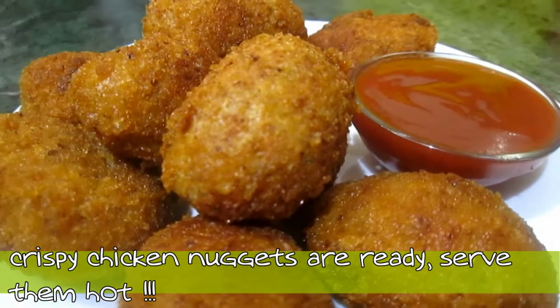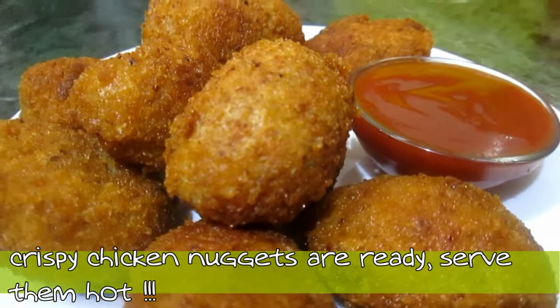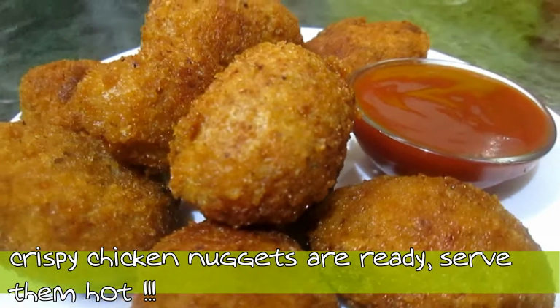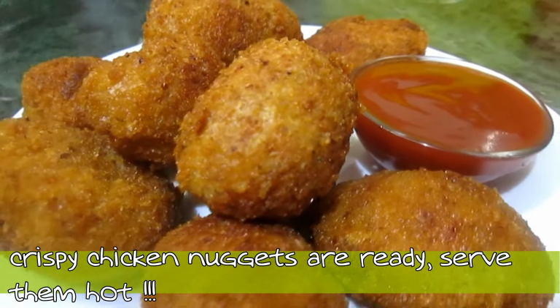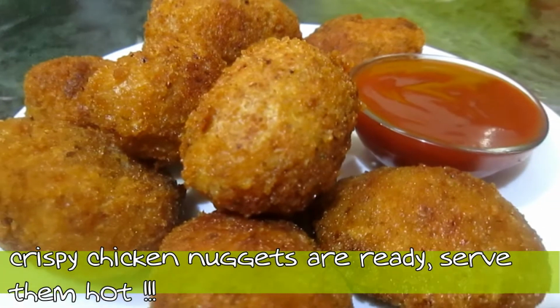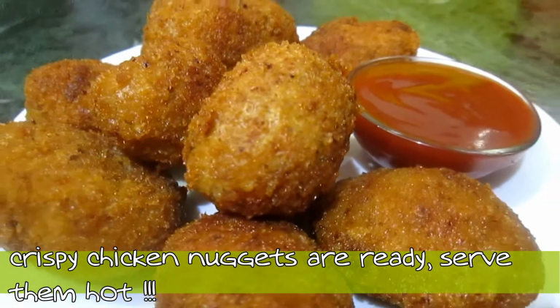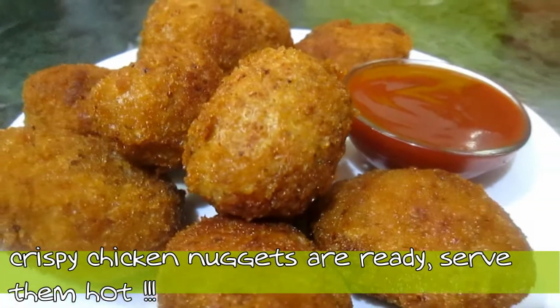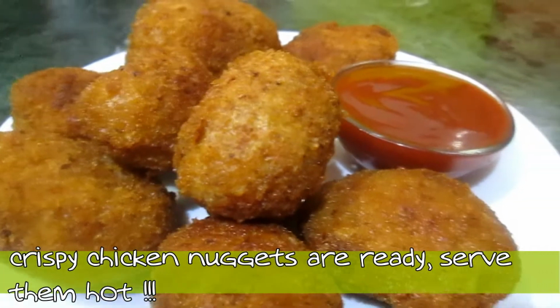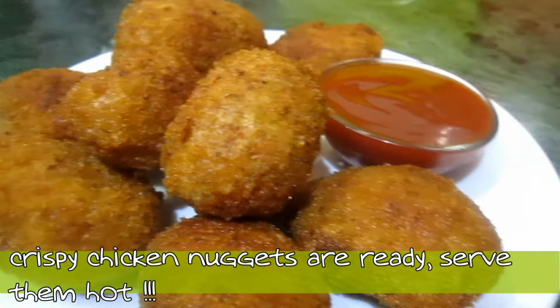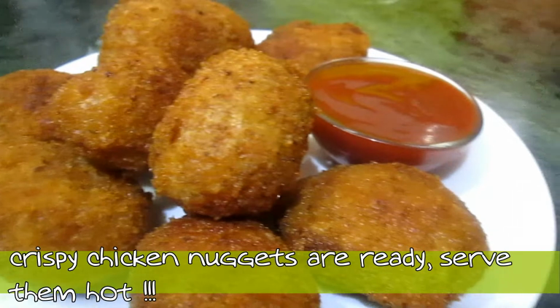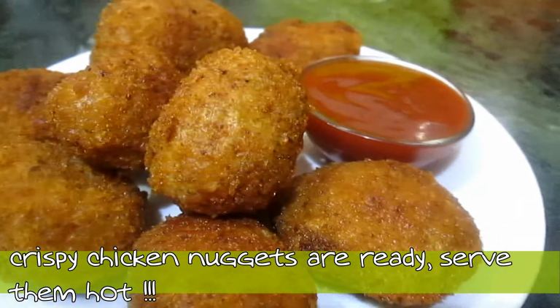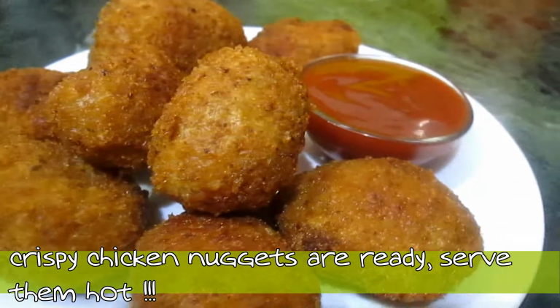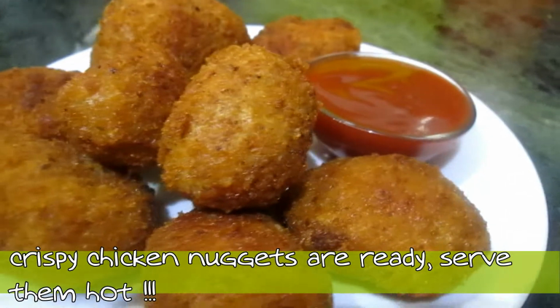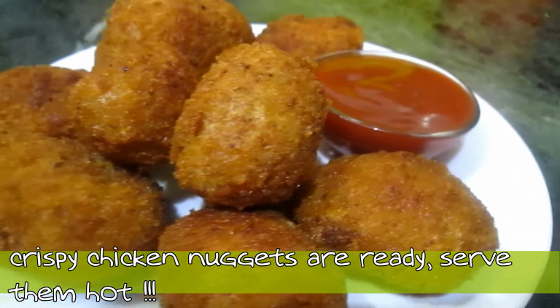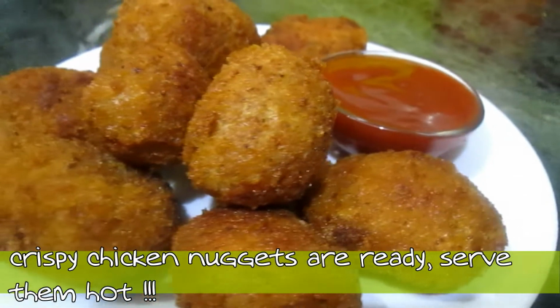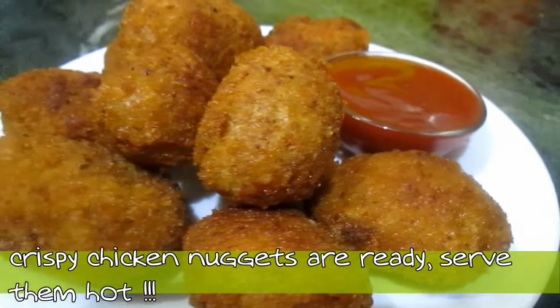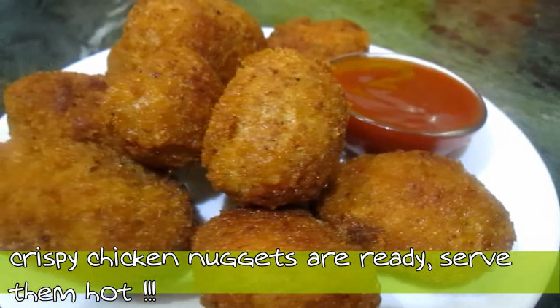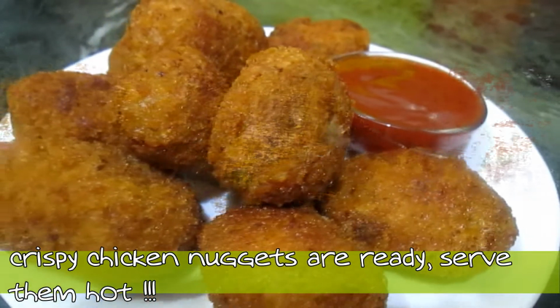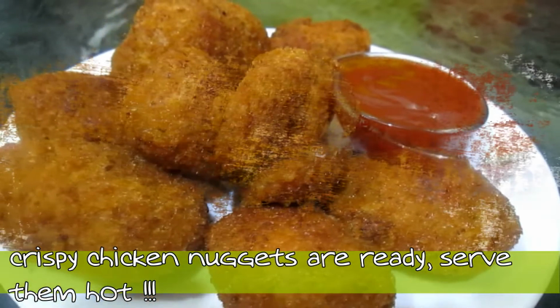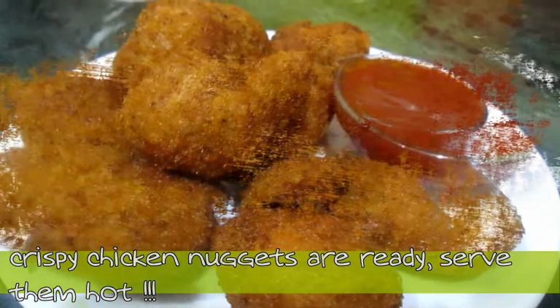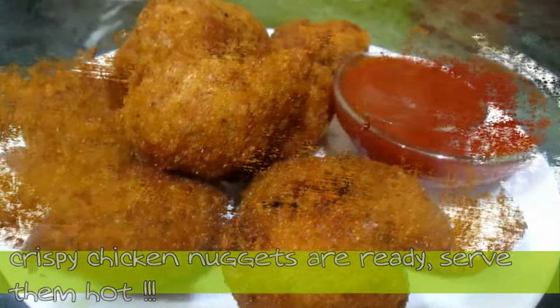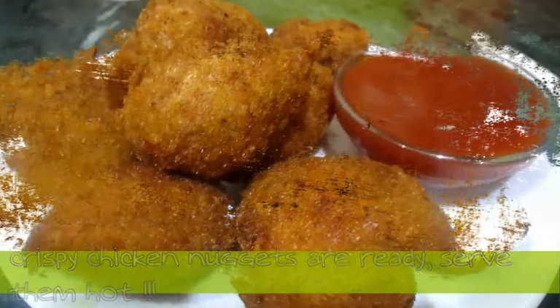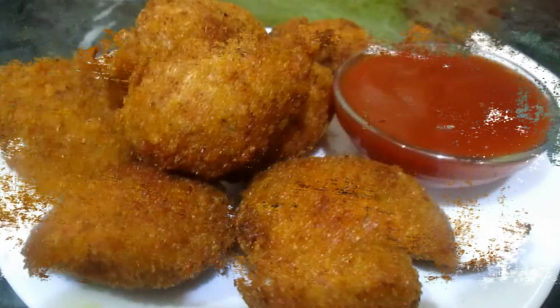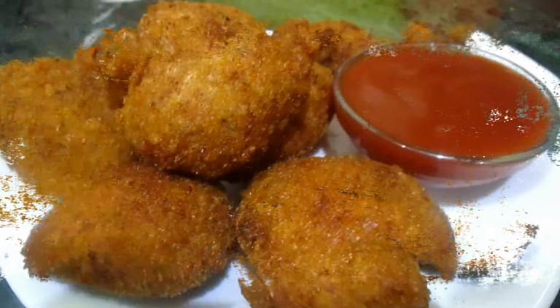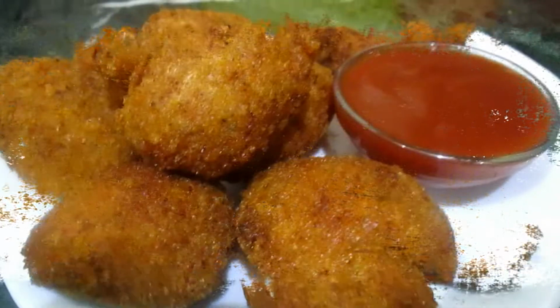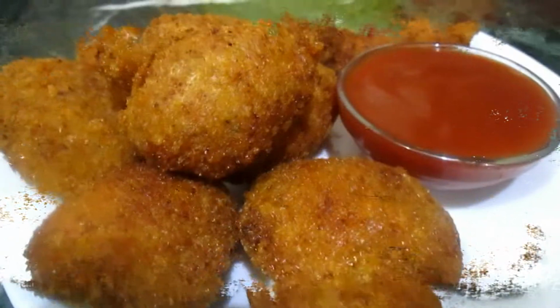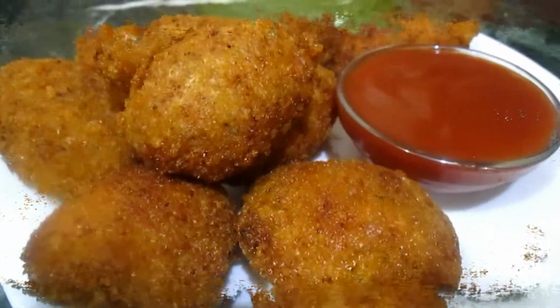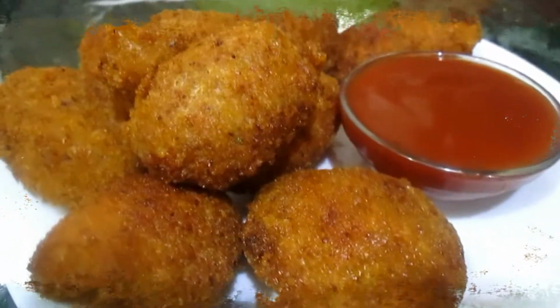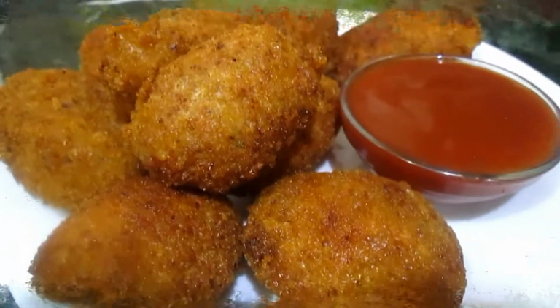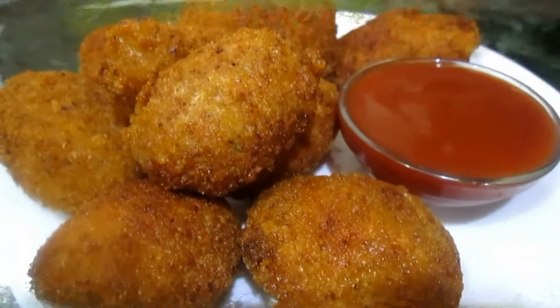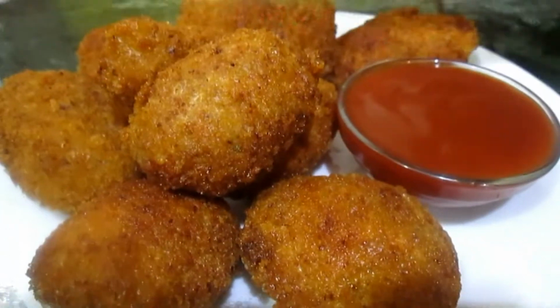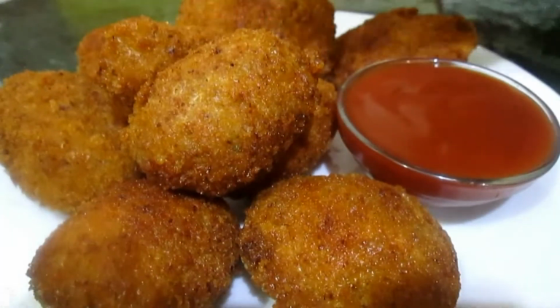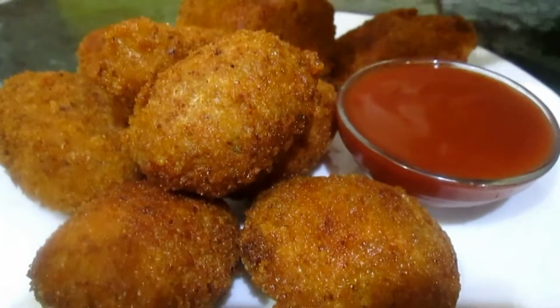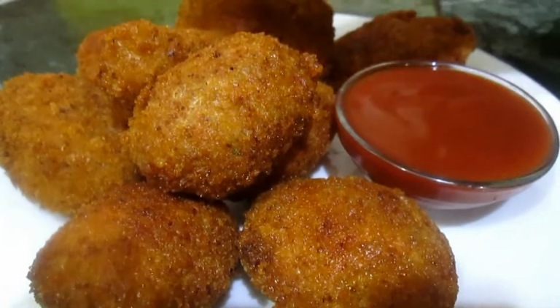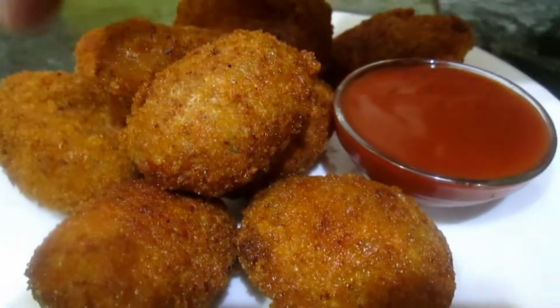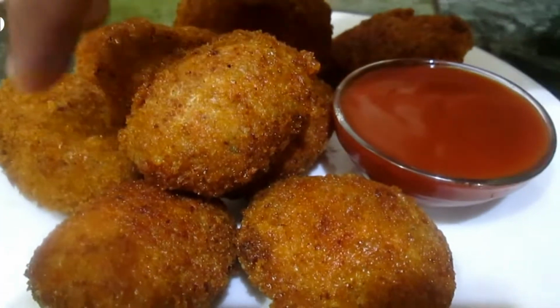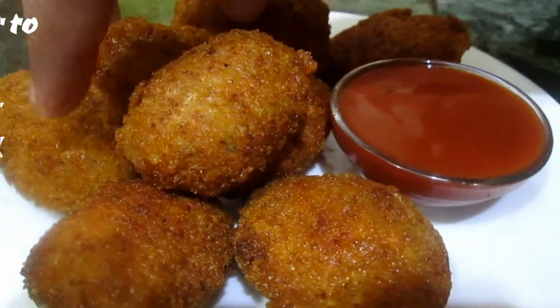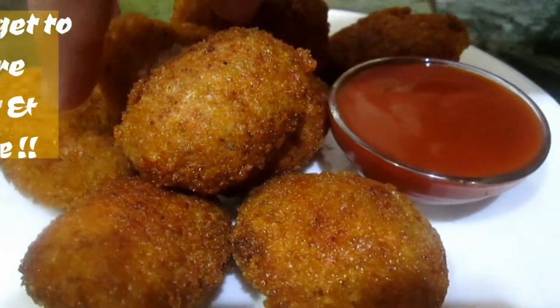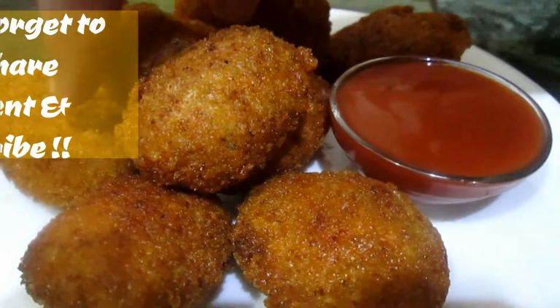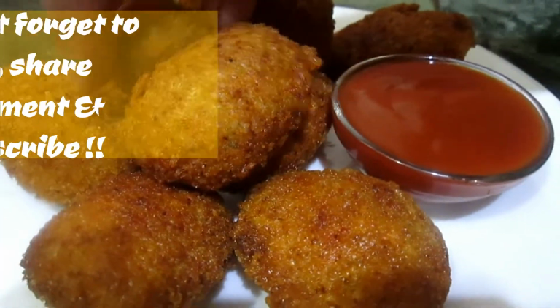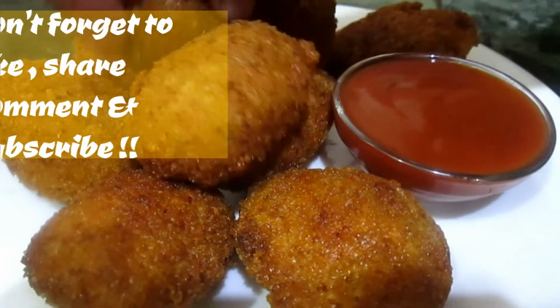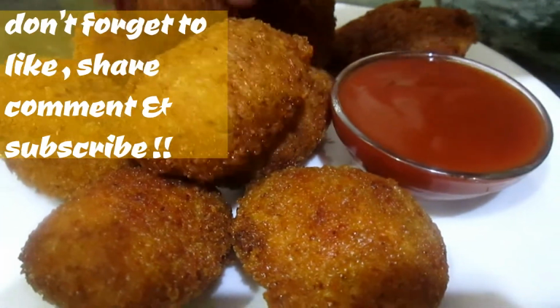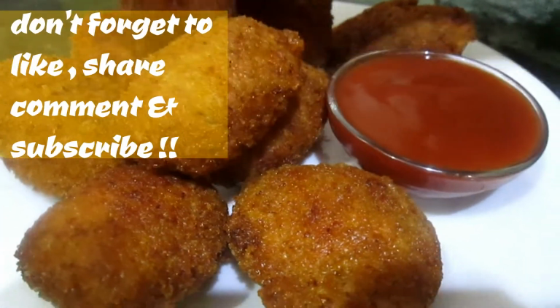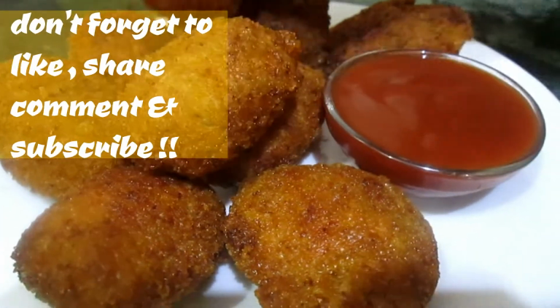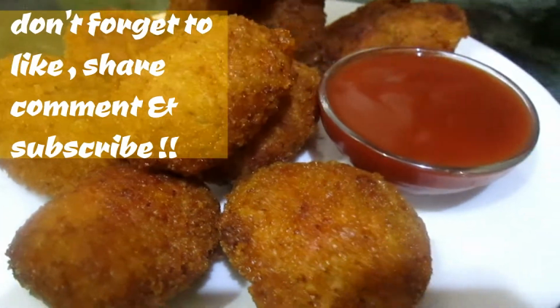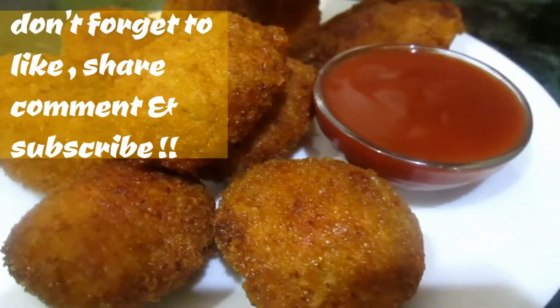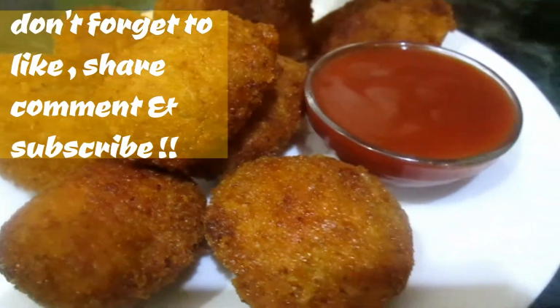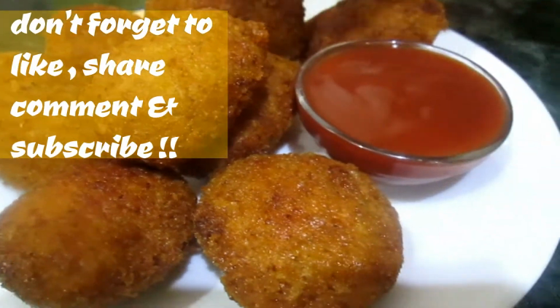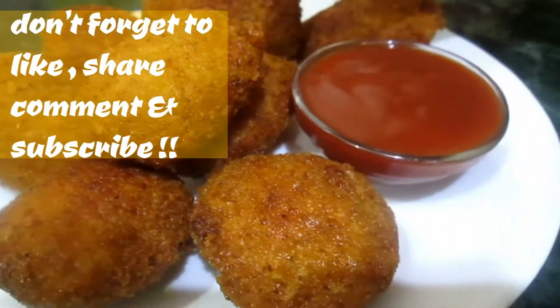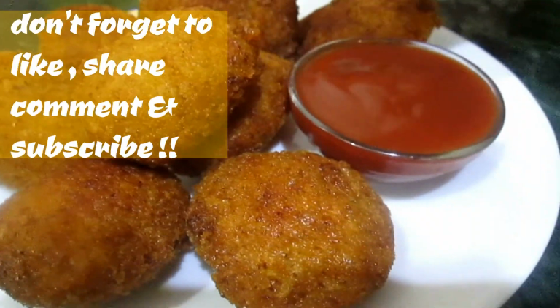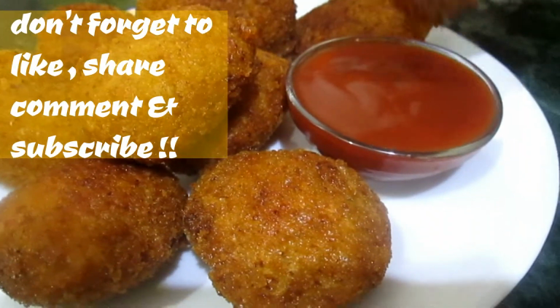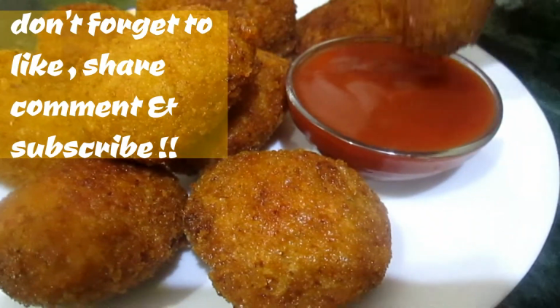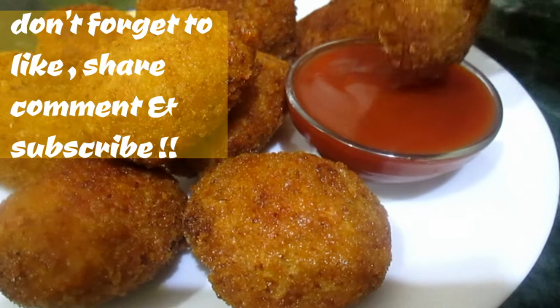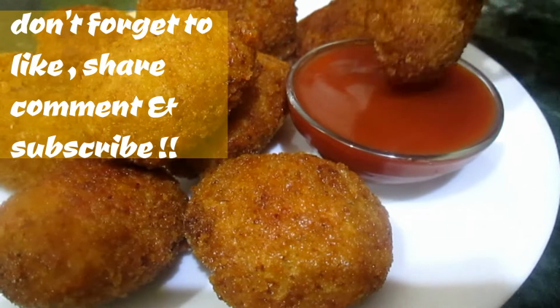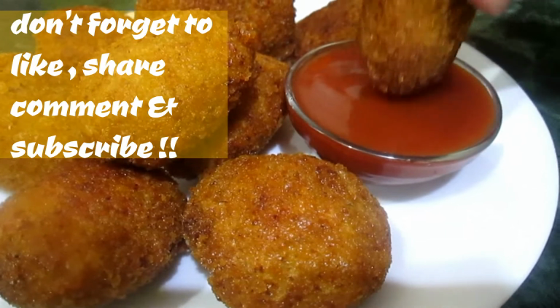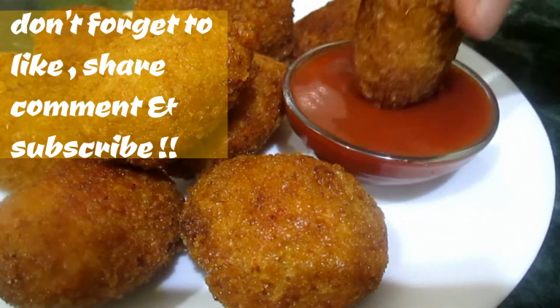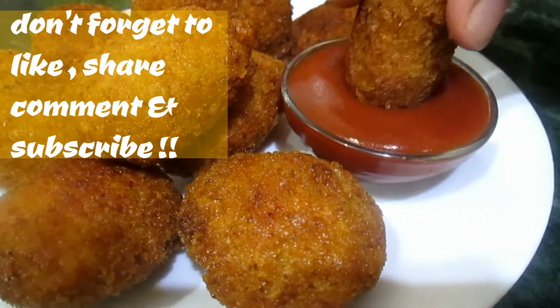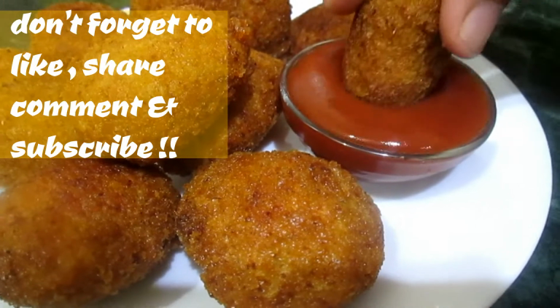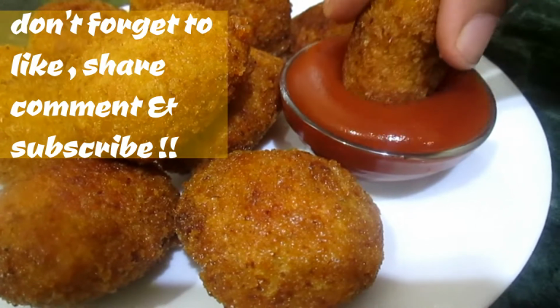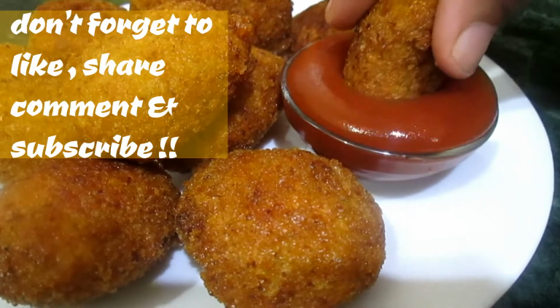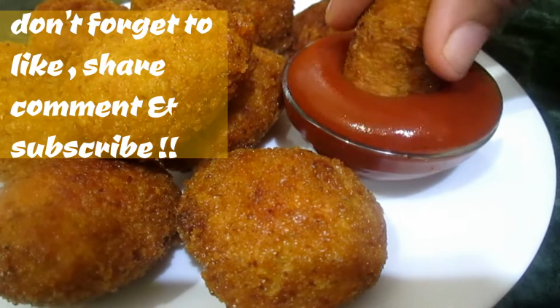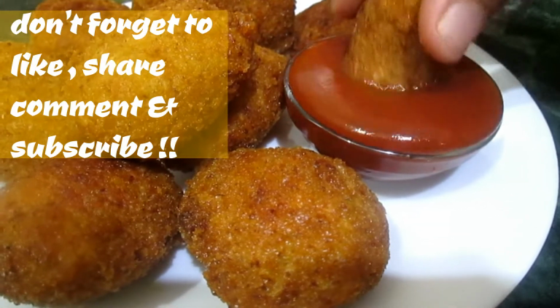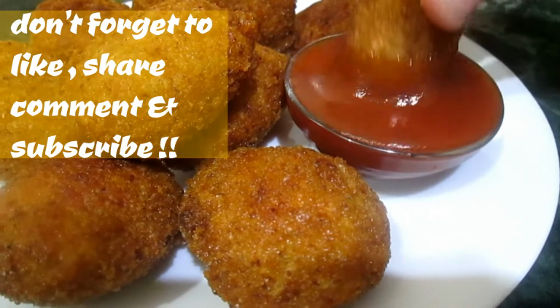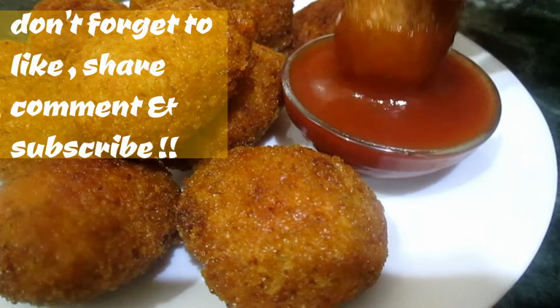Serve them hot with tomato ketchup and enjoy. Hope you all like my video. Please hit the like button, share with your friends and family, and don't forget to subscribe. Thank you for watching.